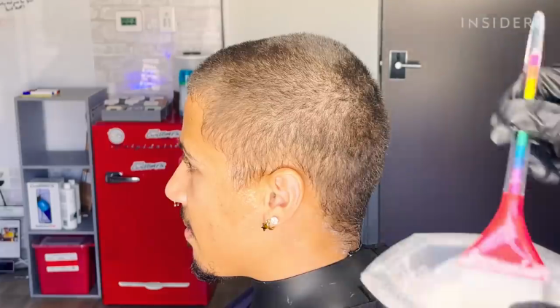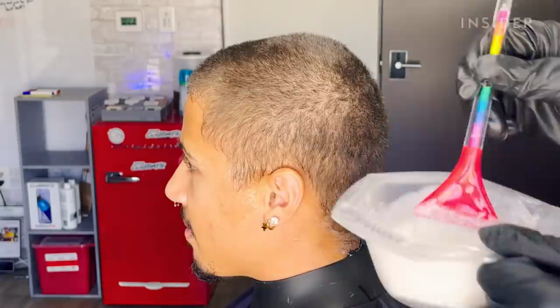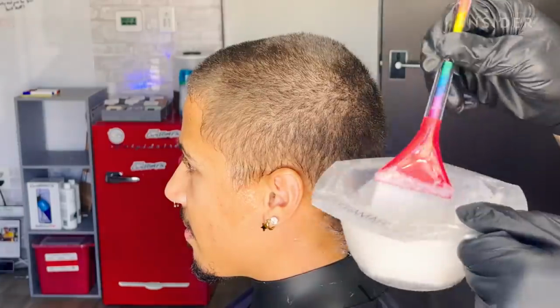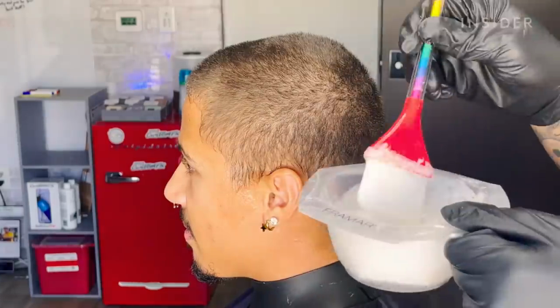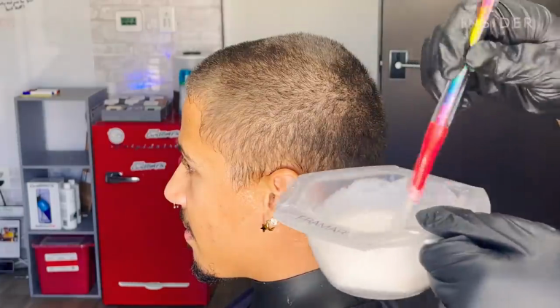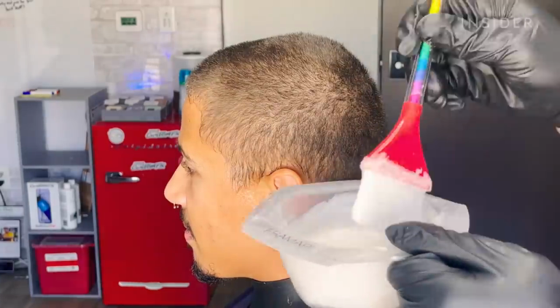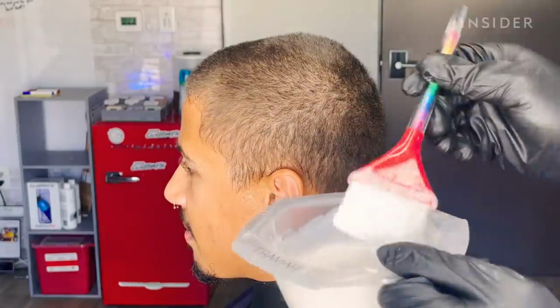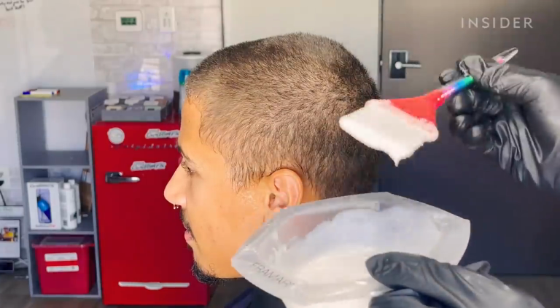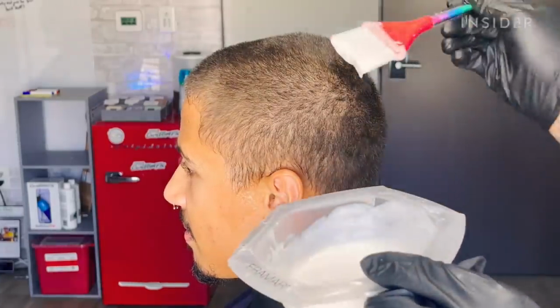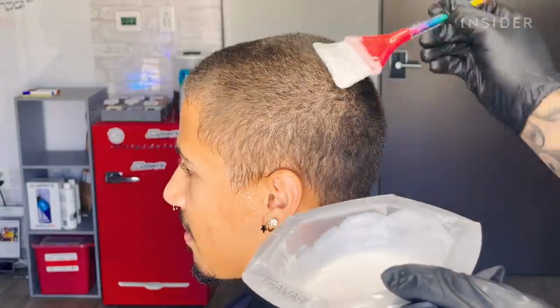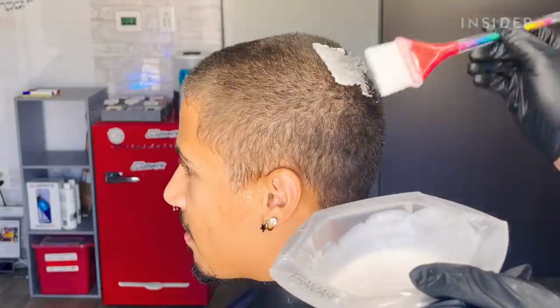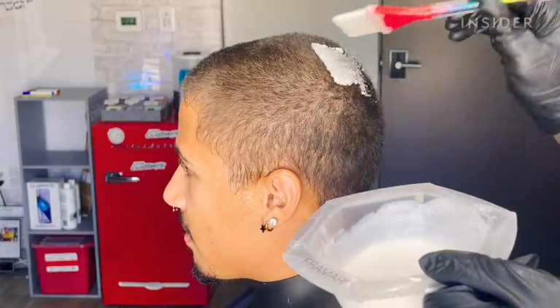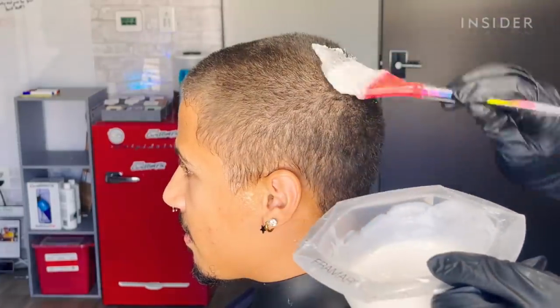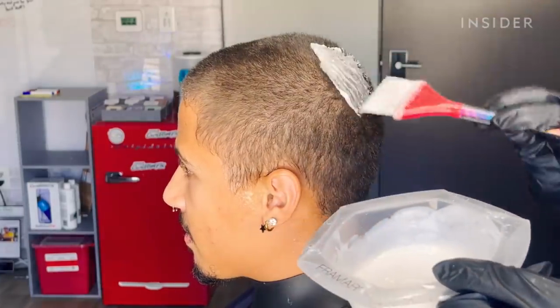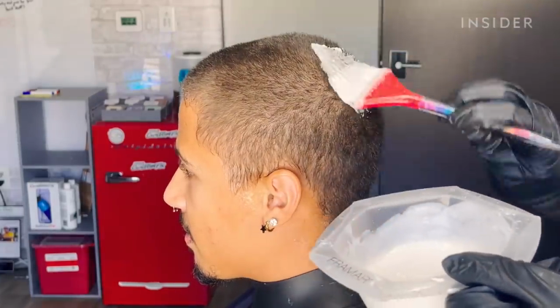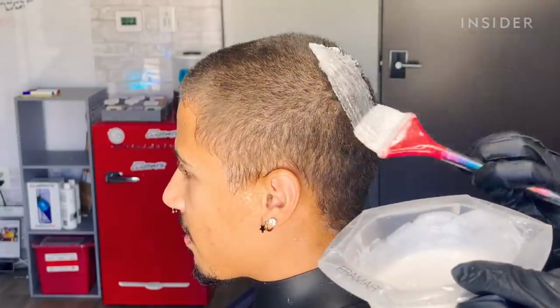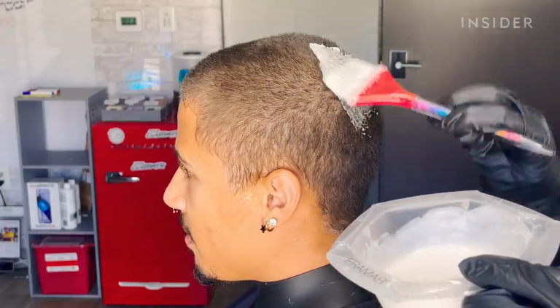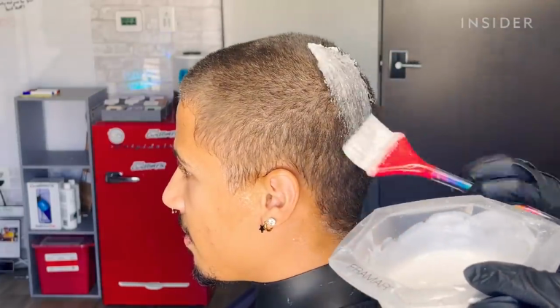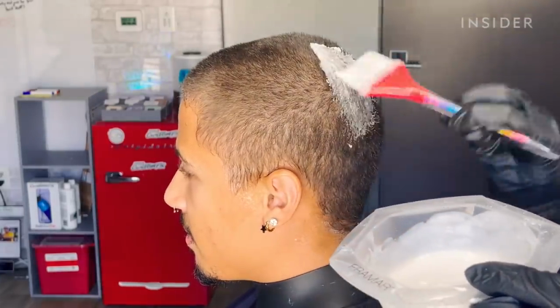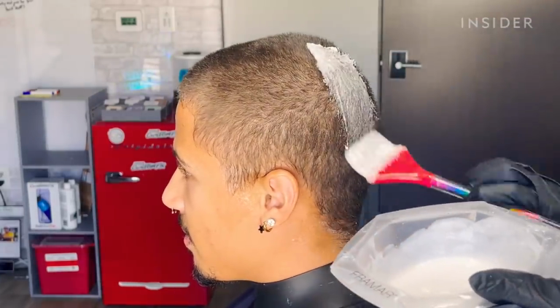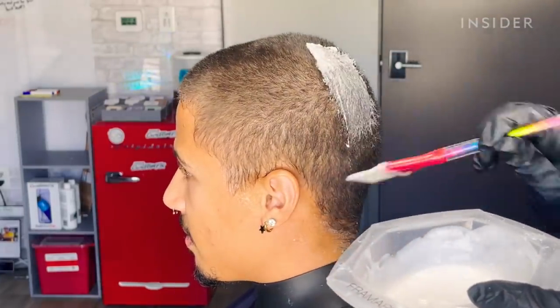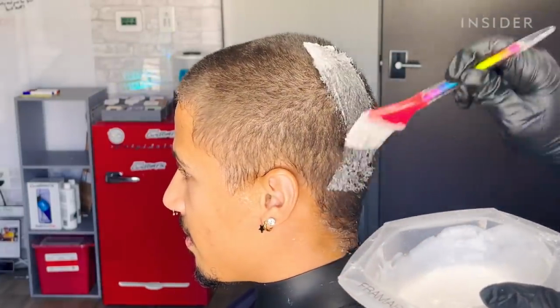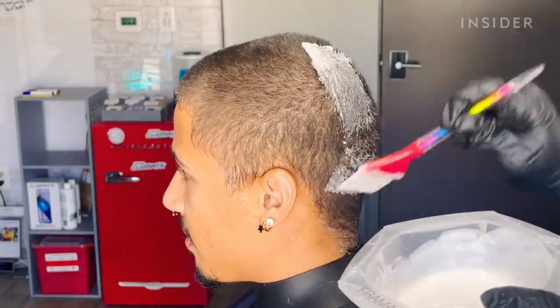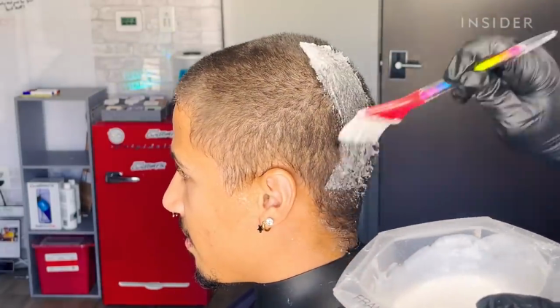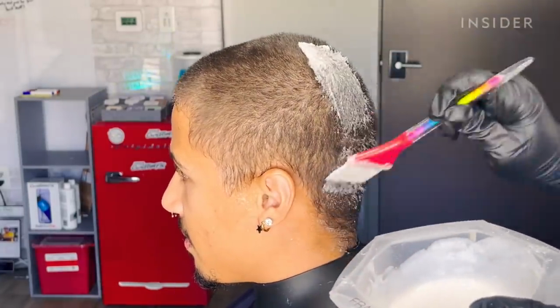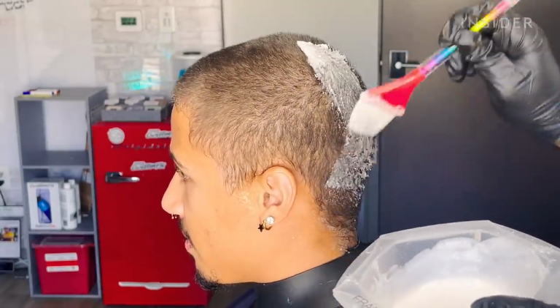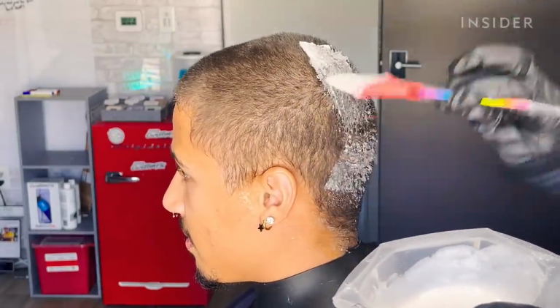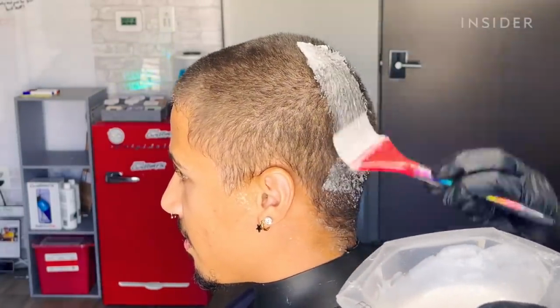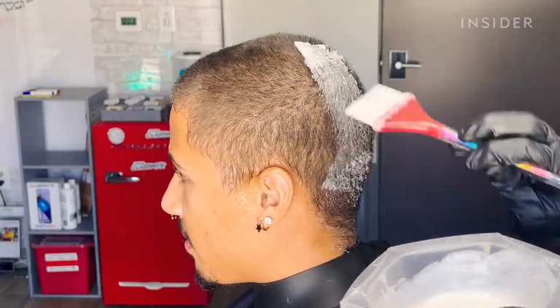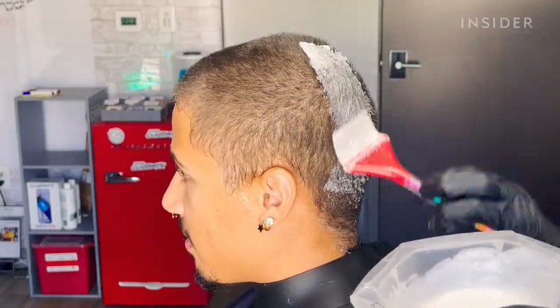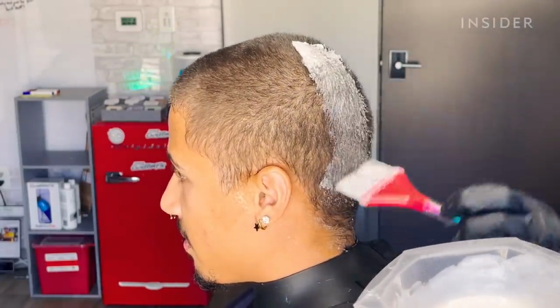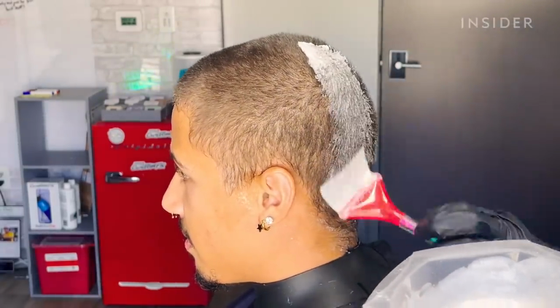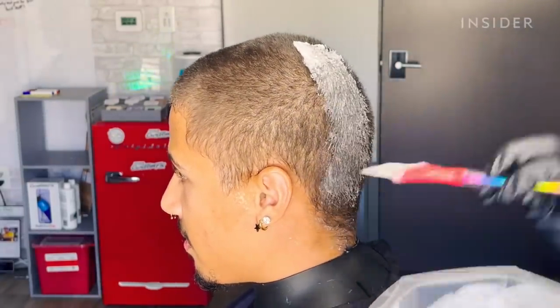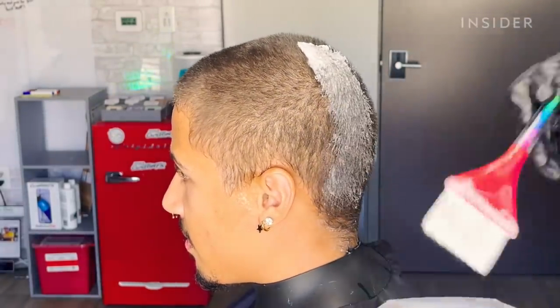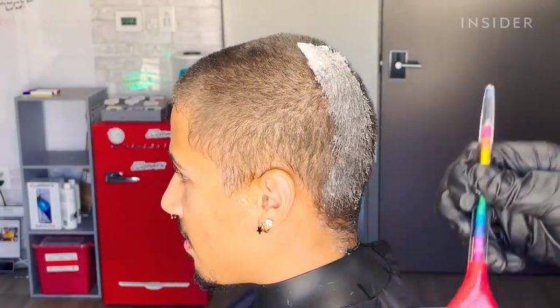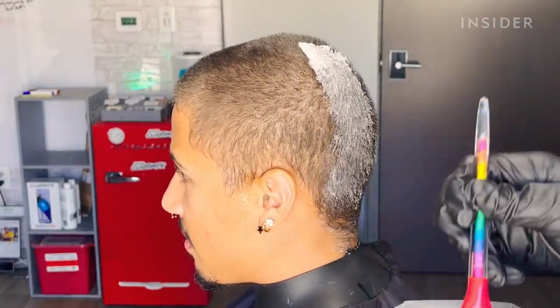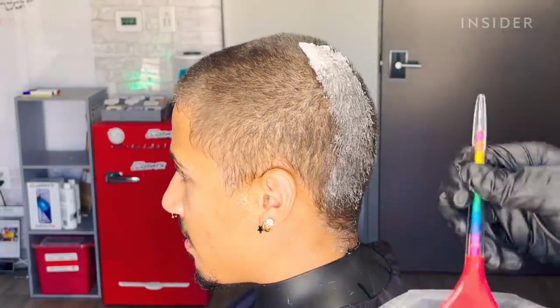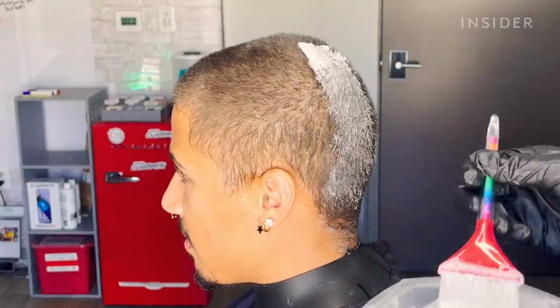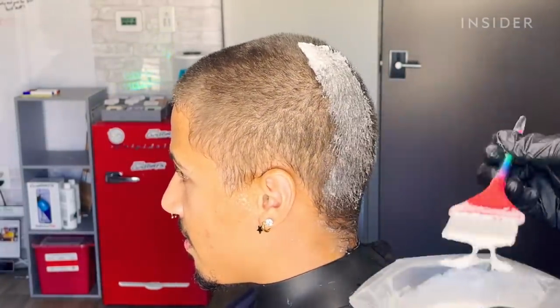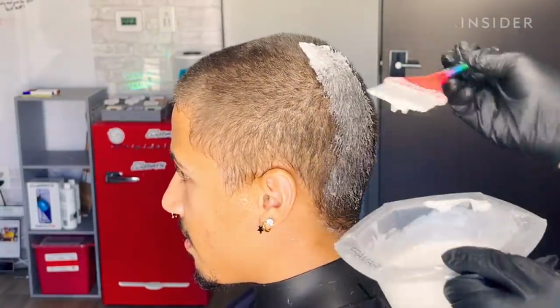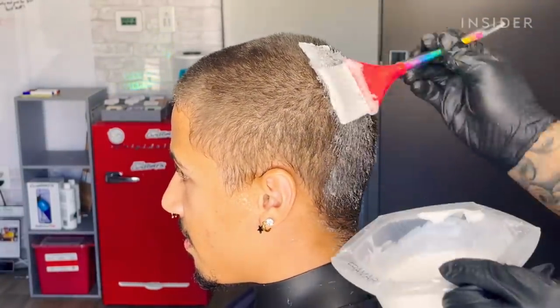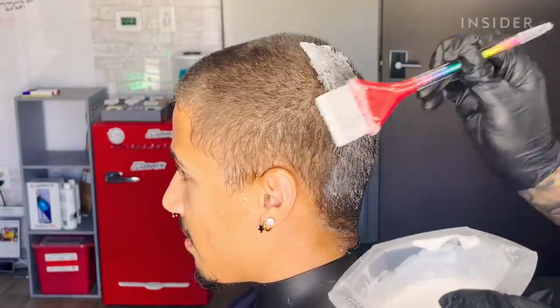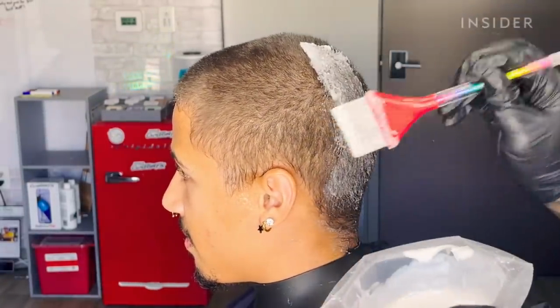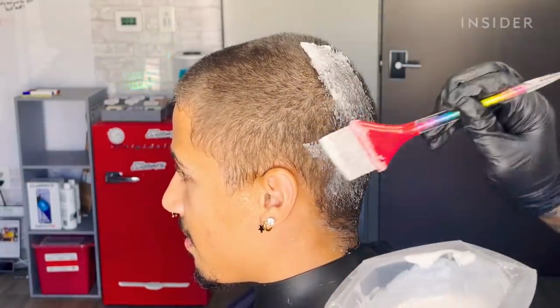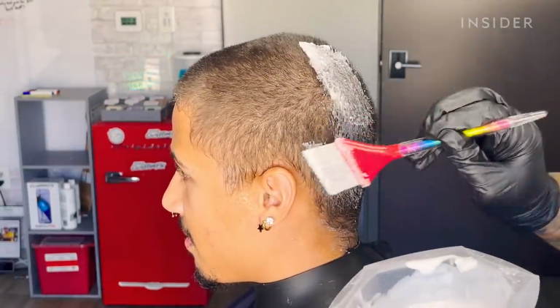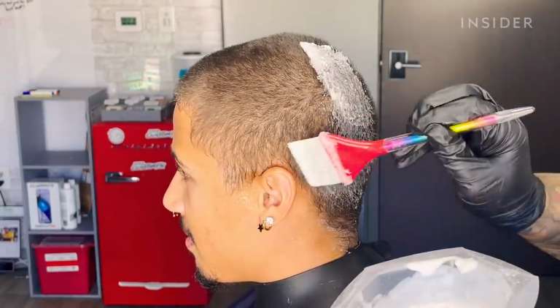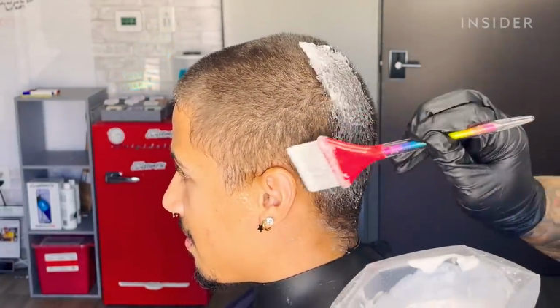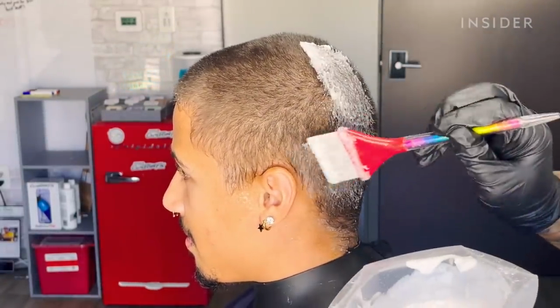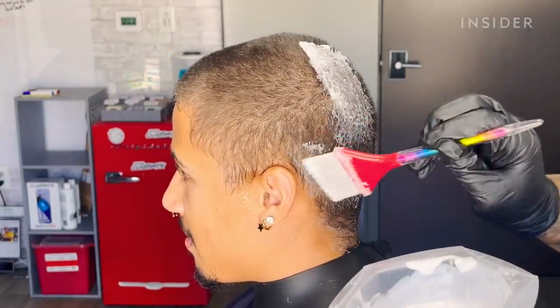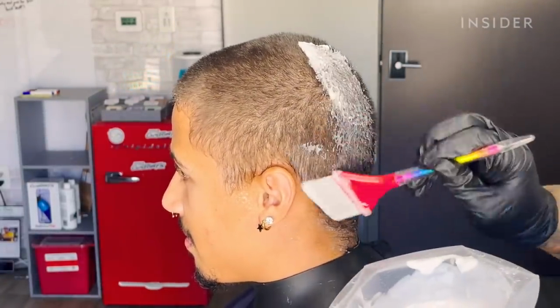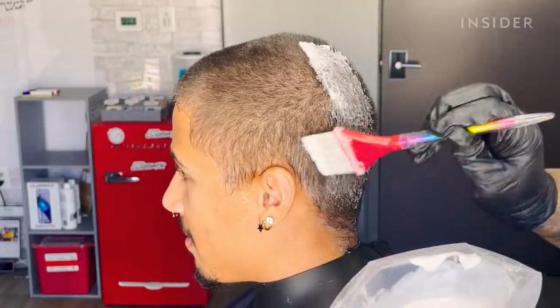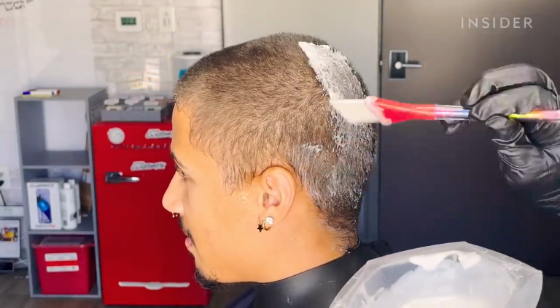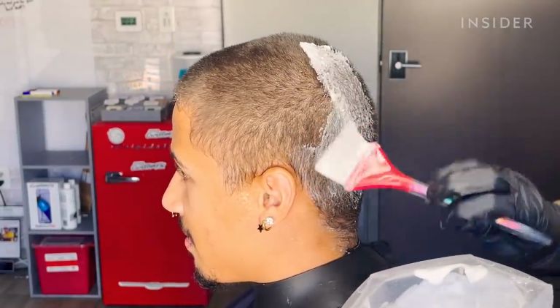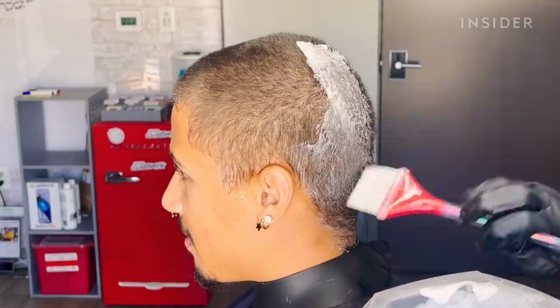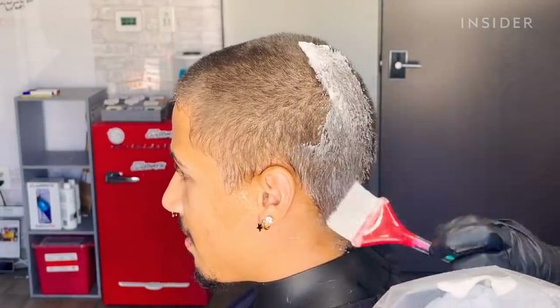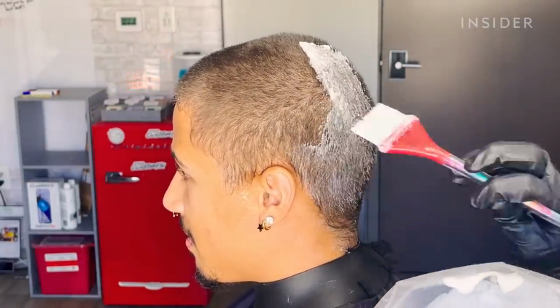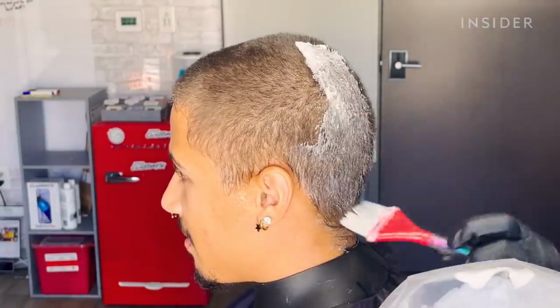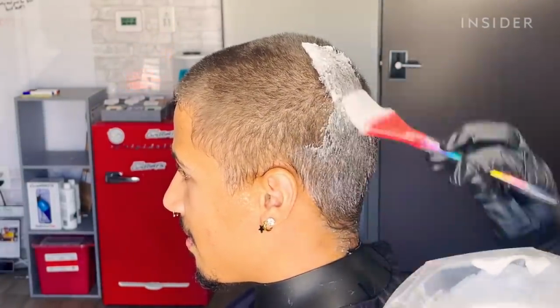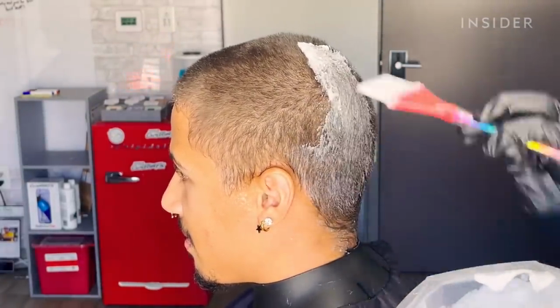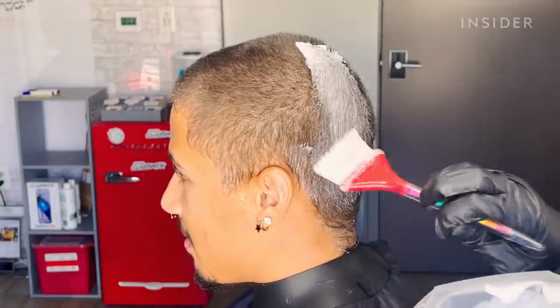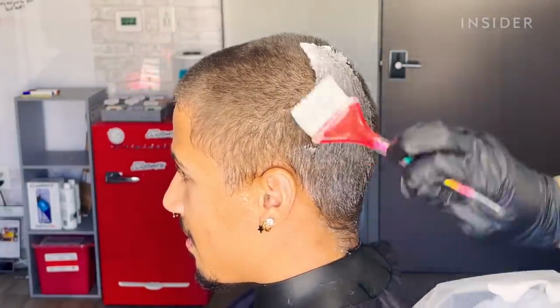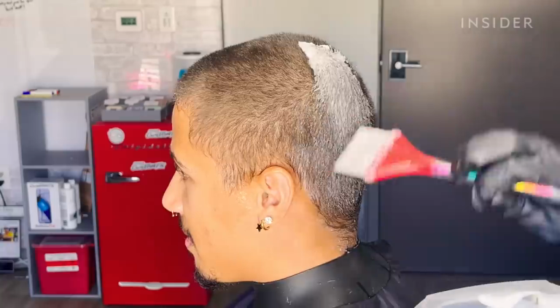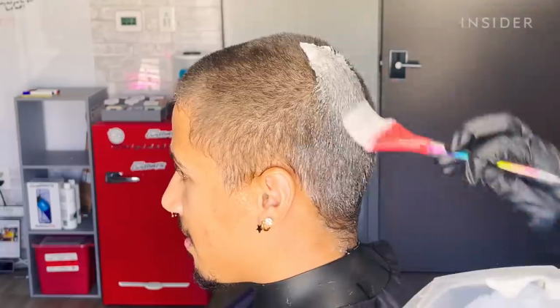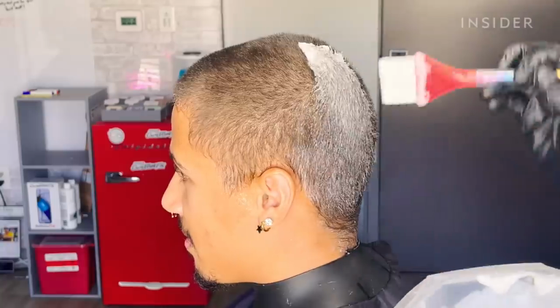Right now I'm just applying the bleach onto his hair, making sure I'm not missing any areas, making sure it's fully saturated.